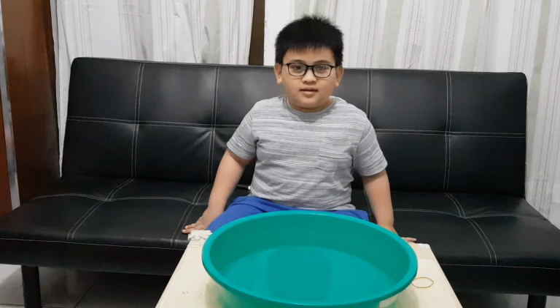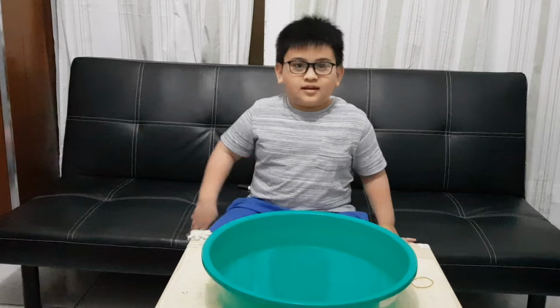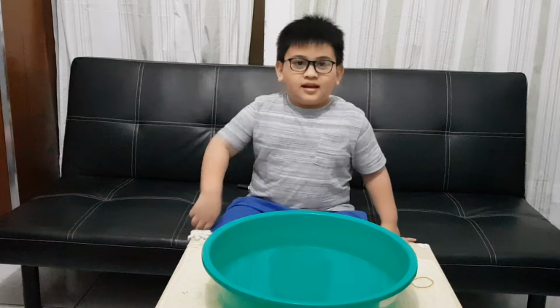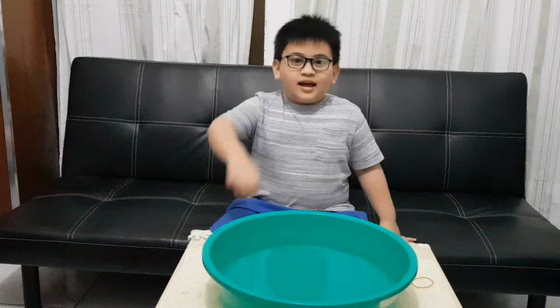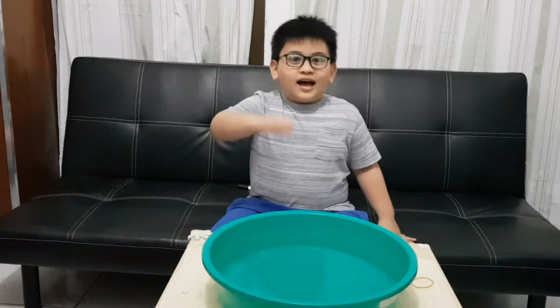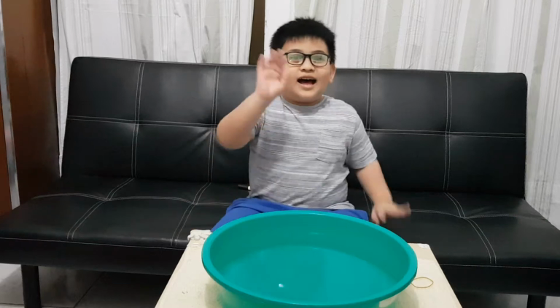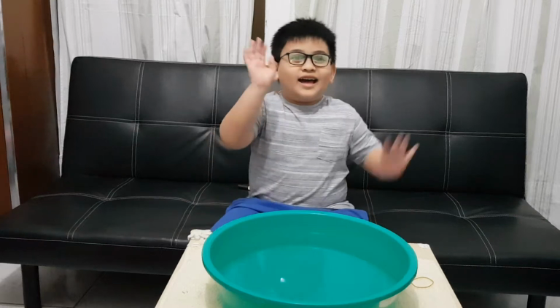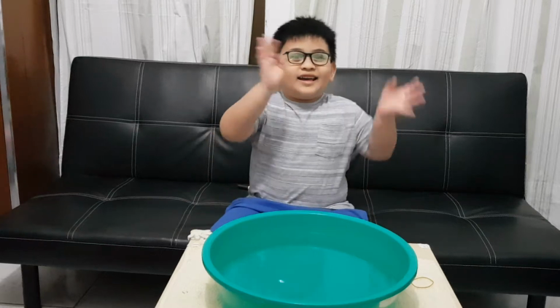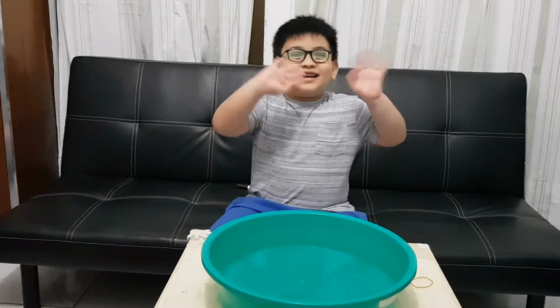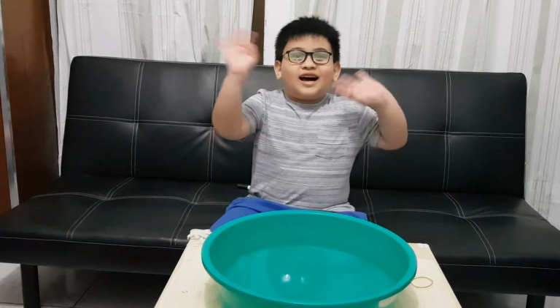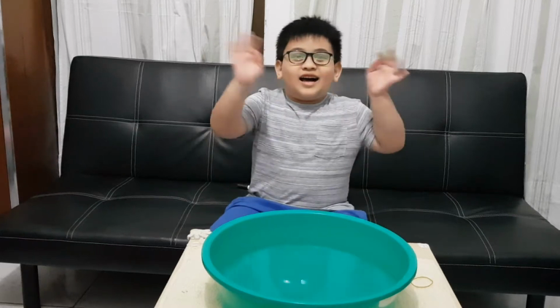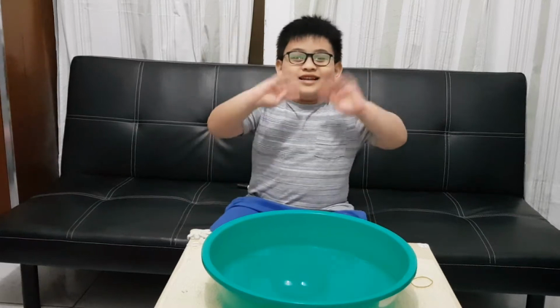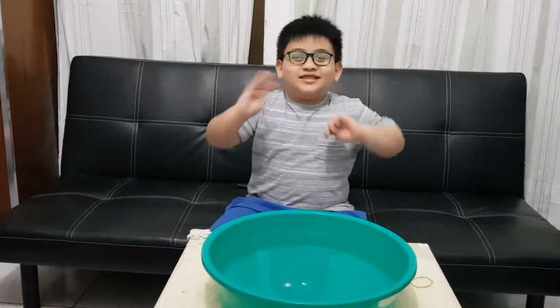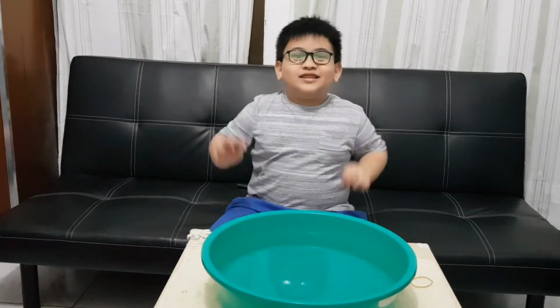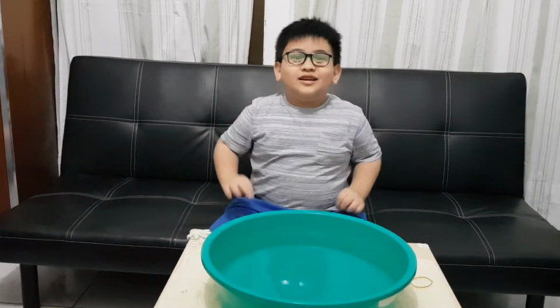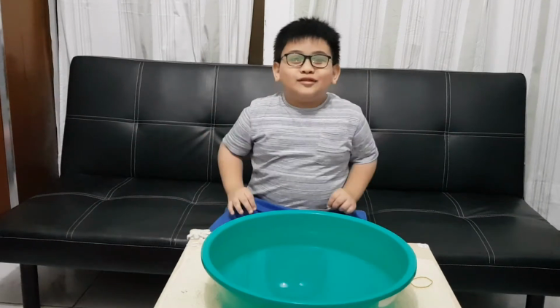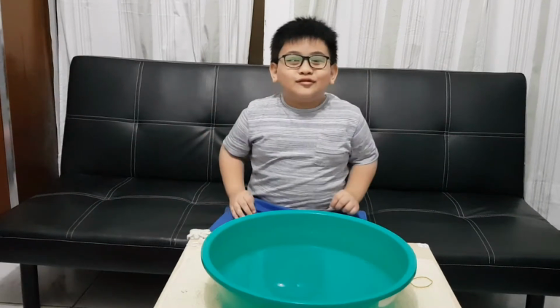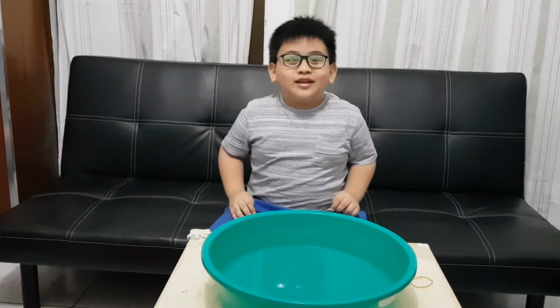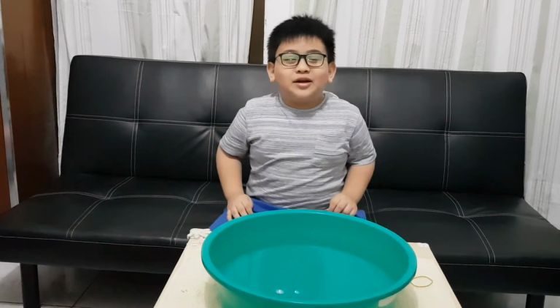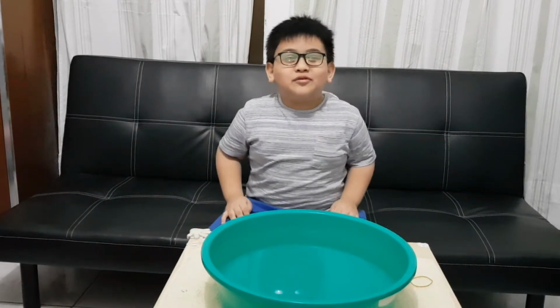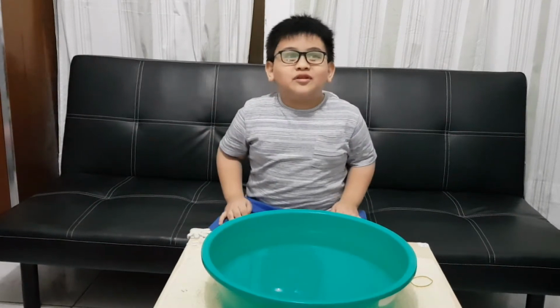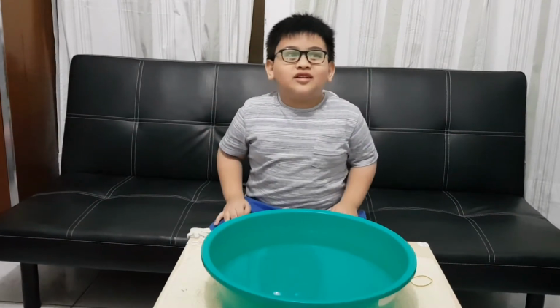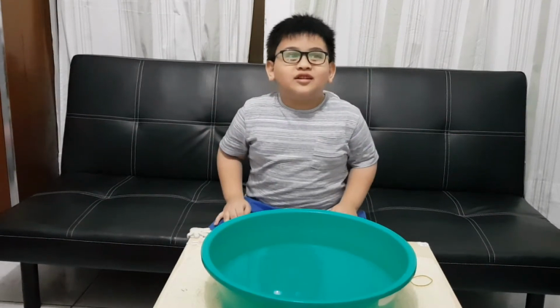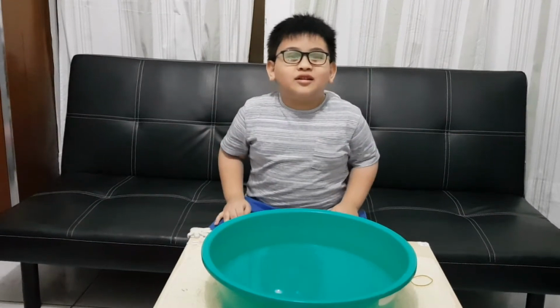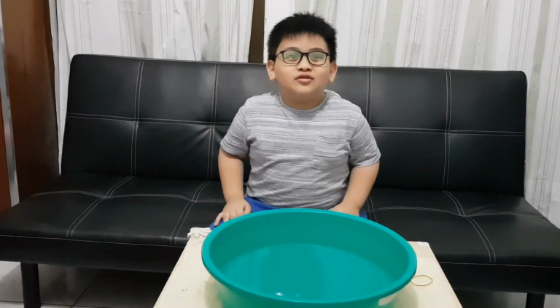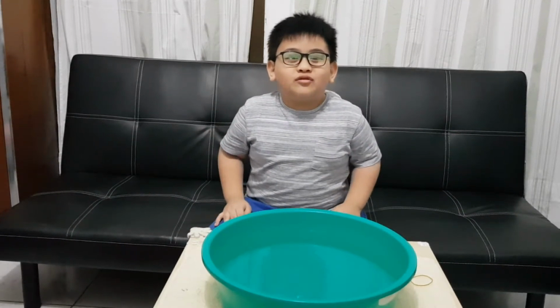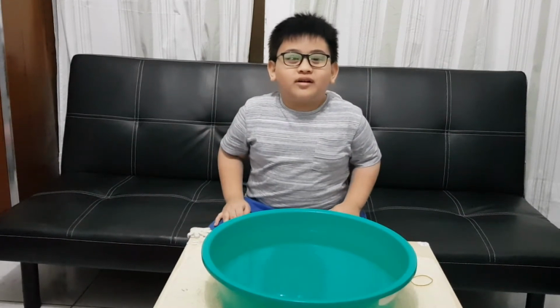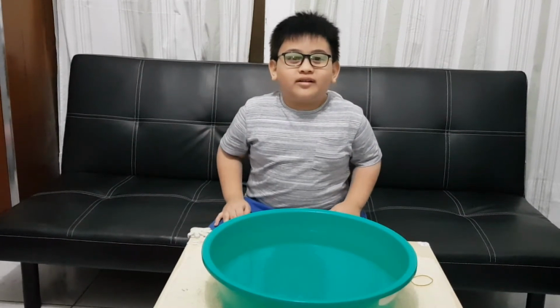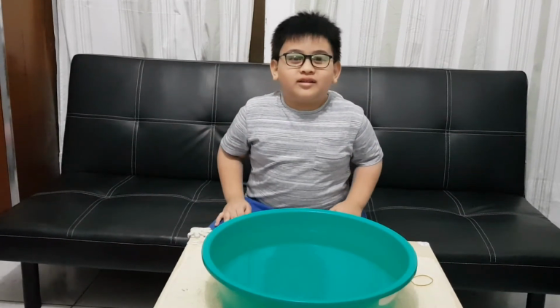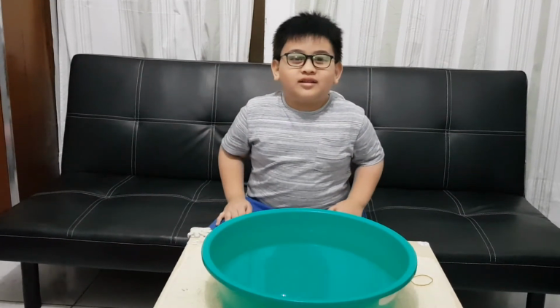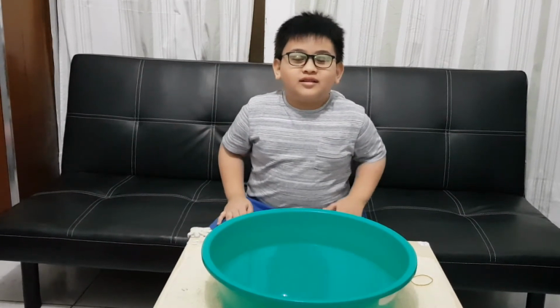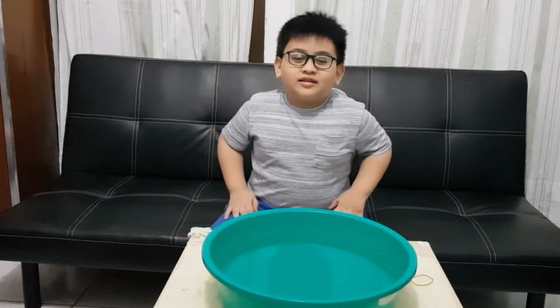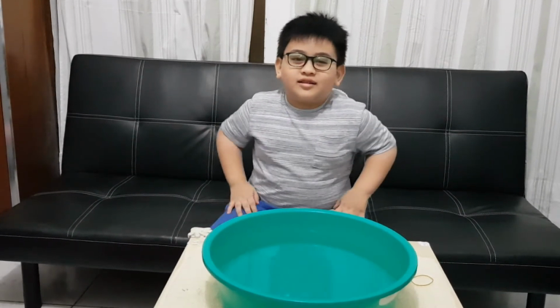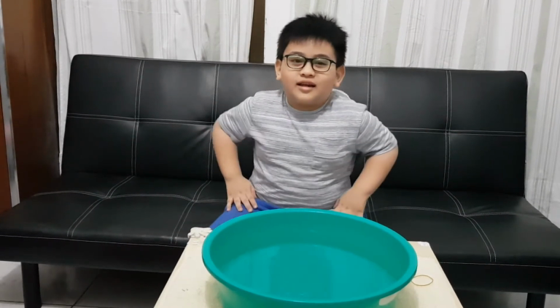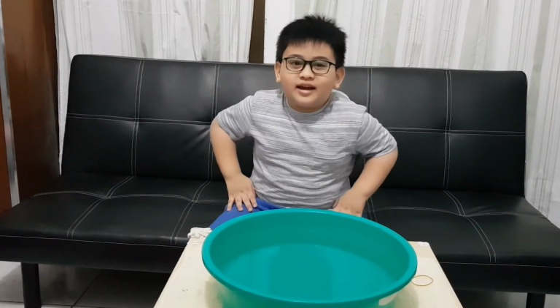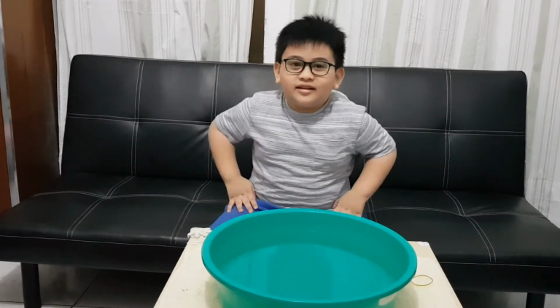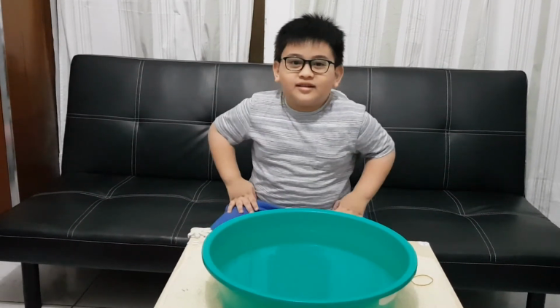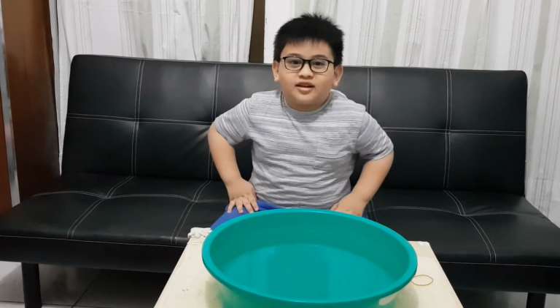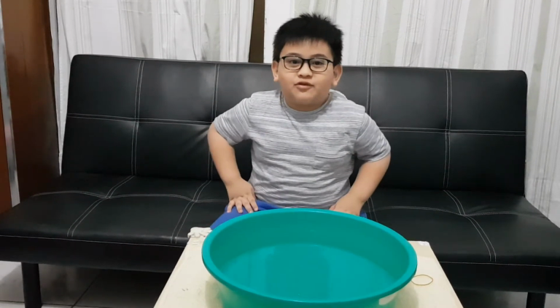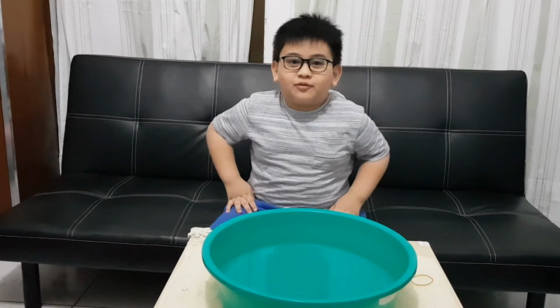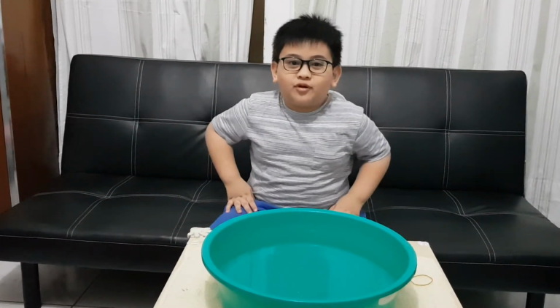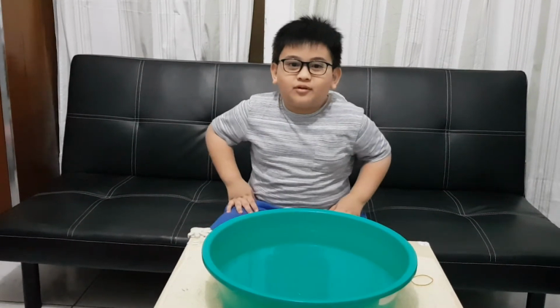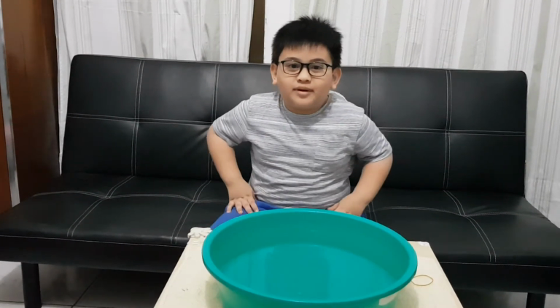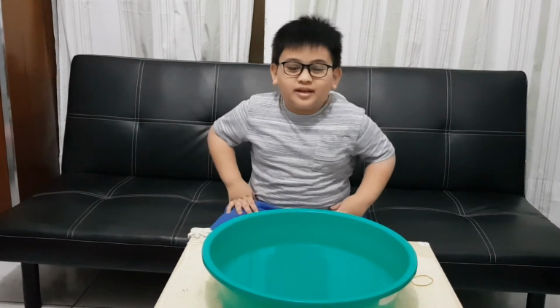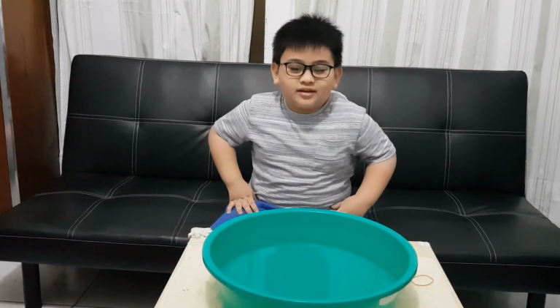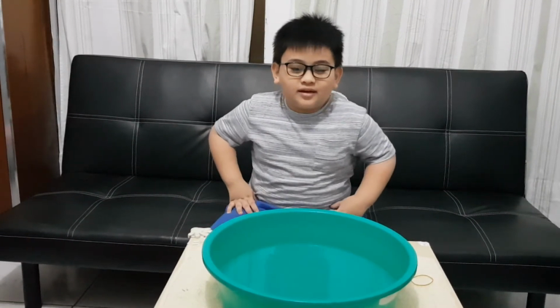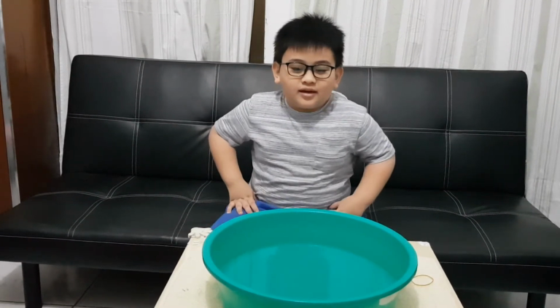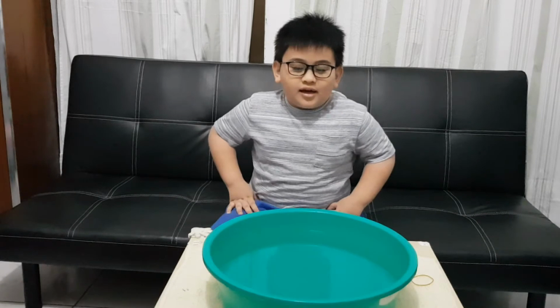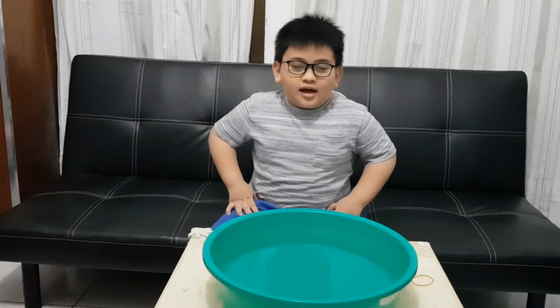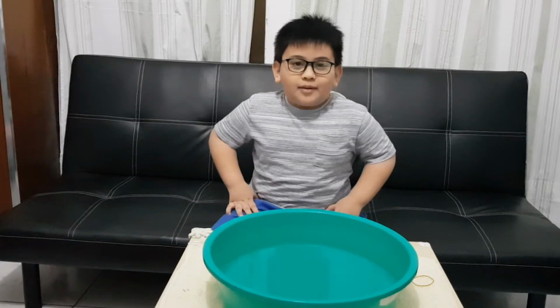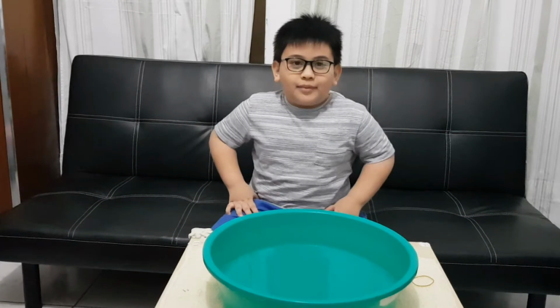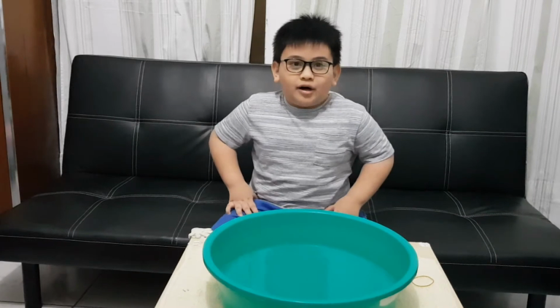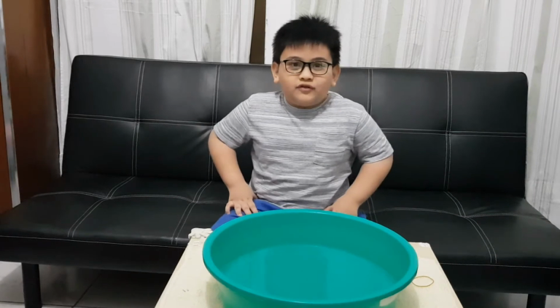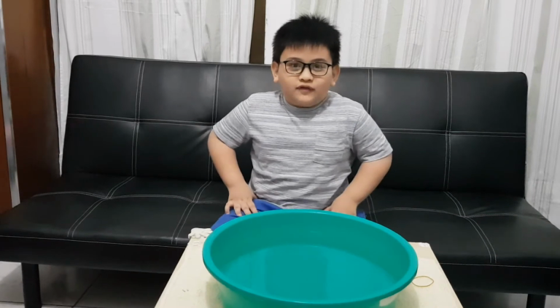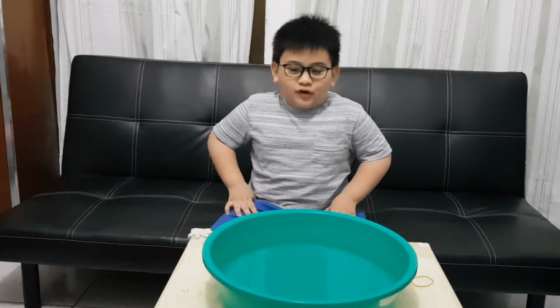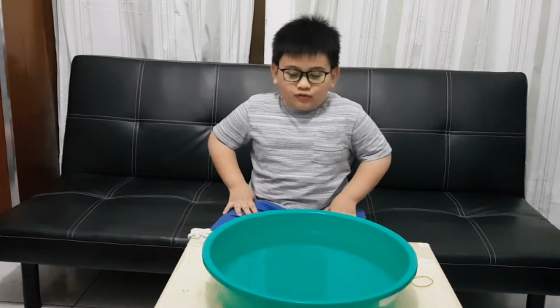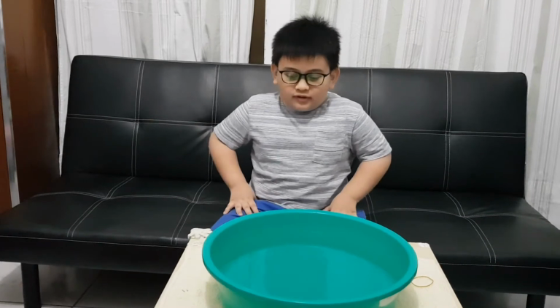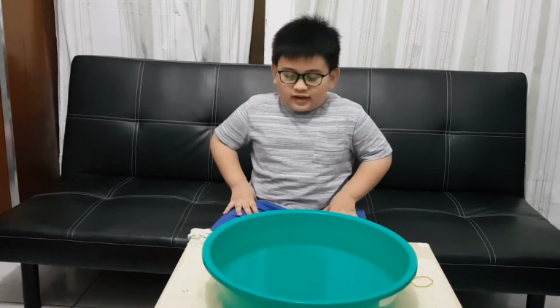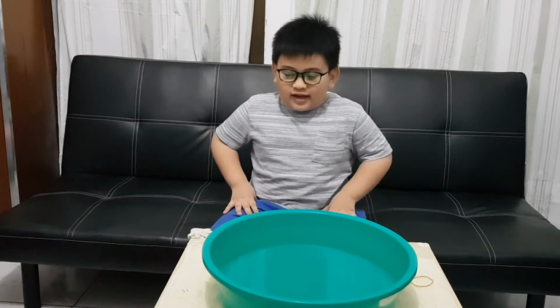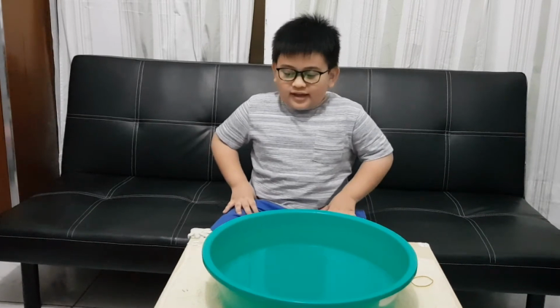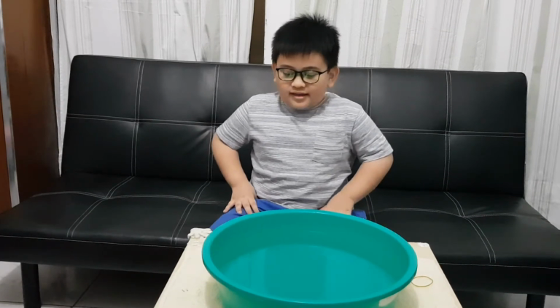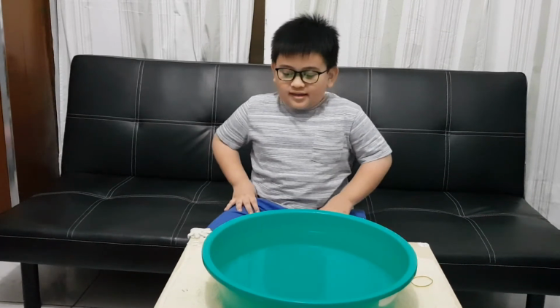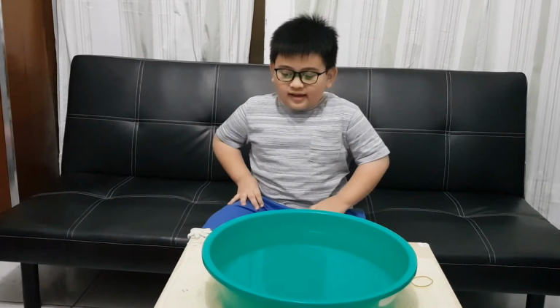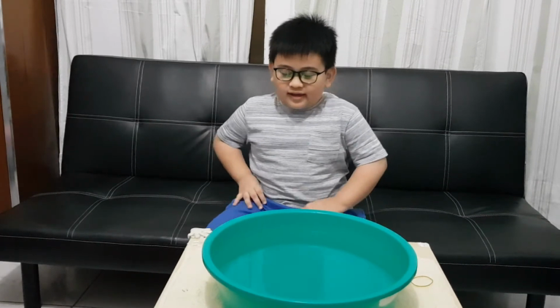Hi guys! Today we're gonna do a science experiment about float and sink.